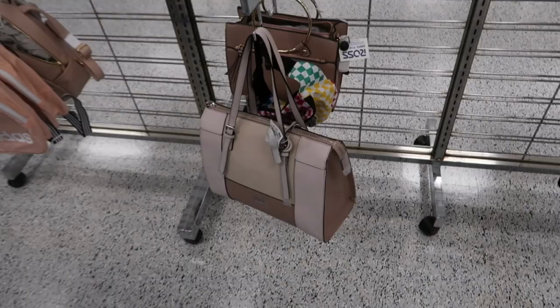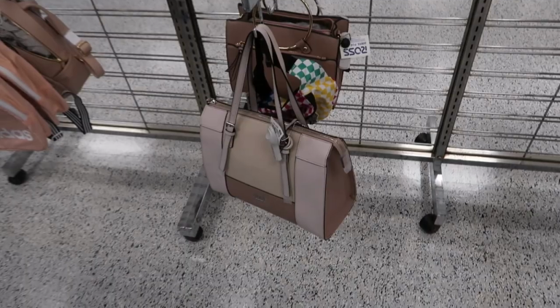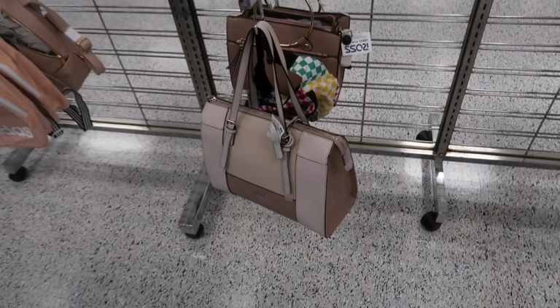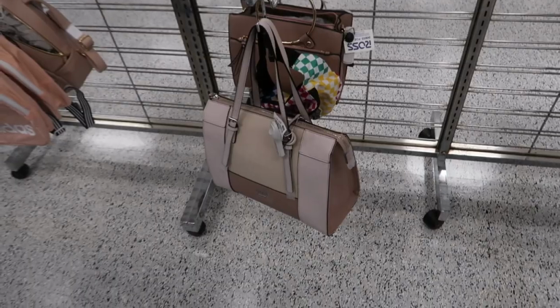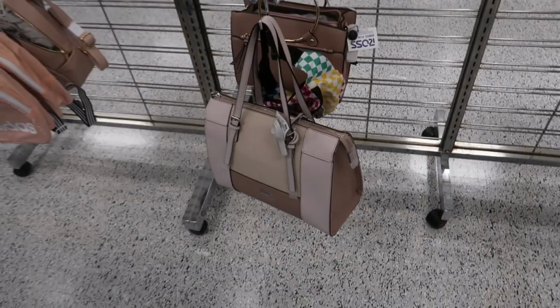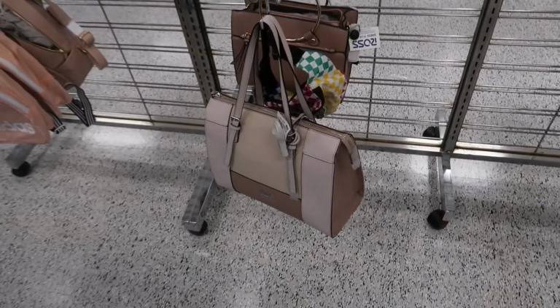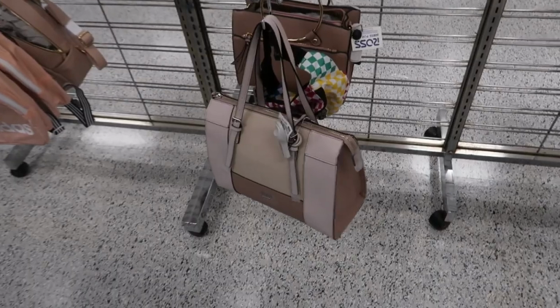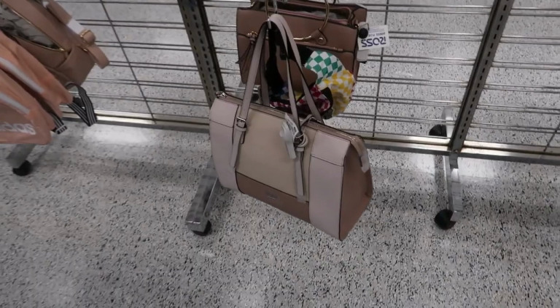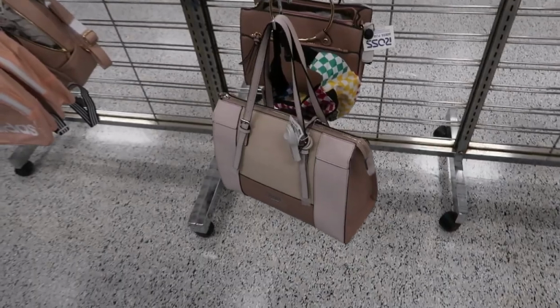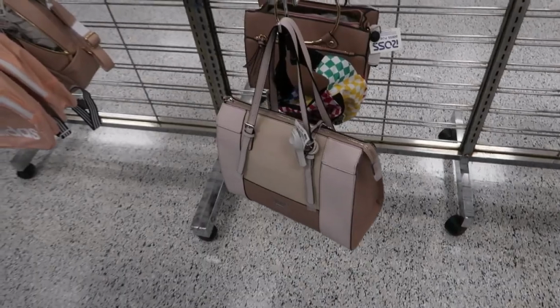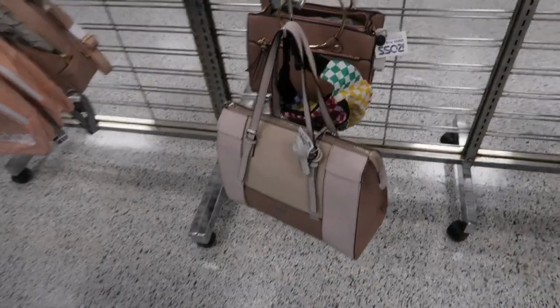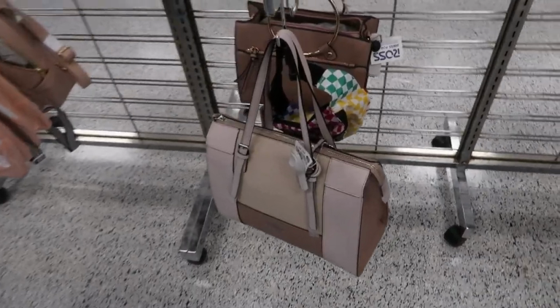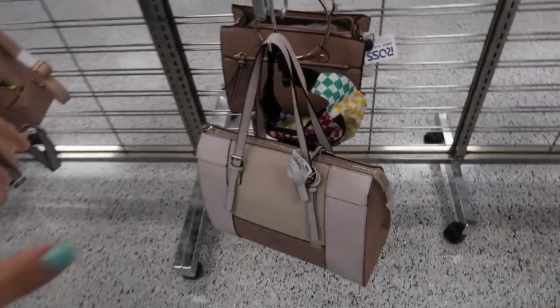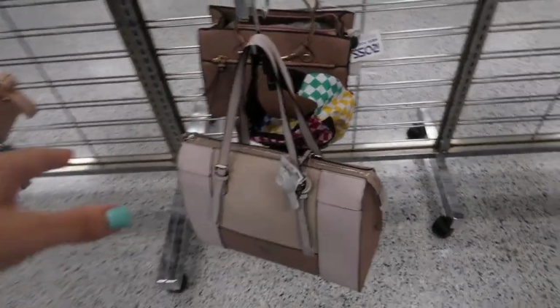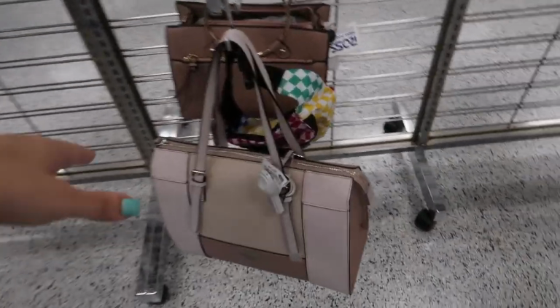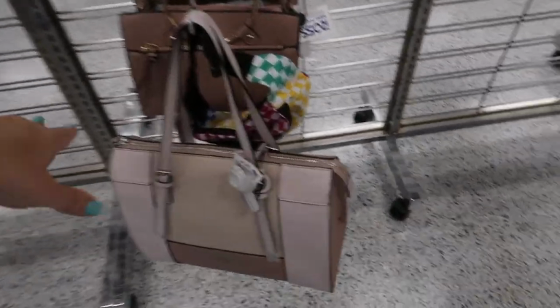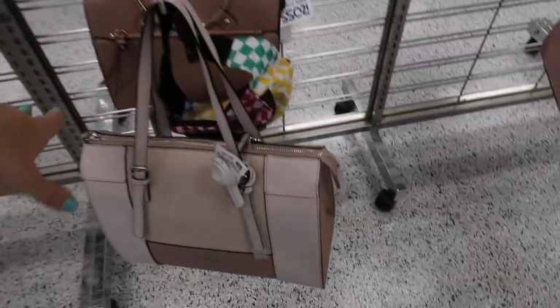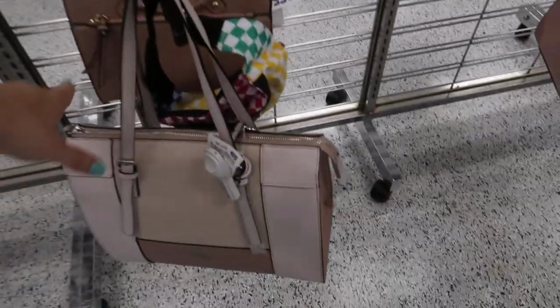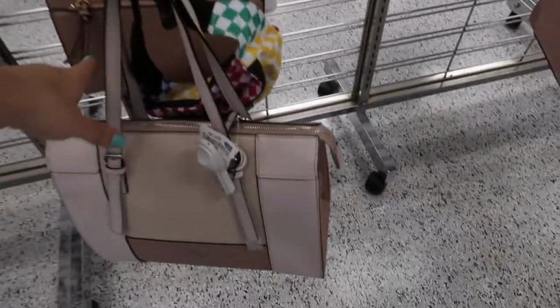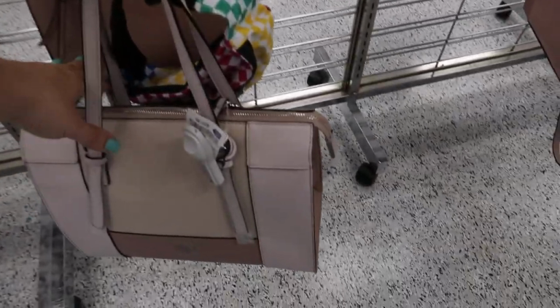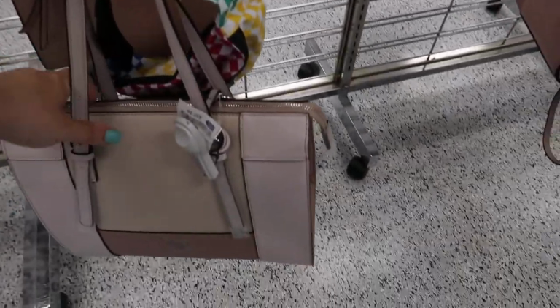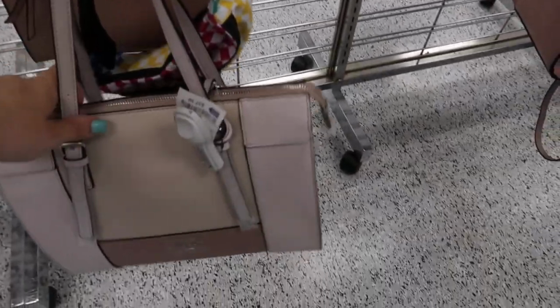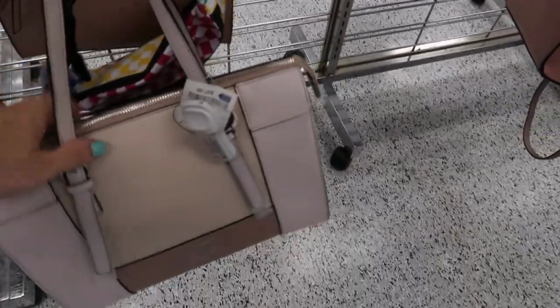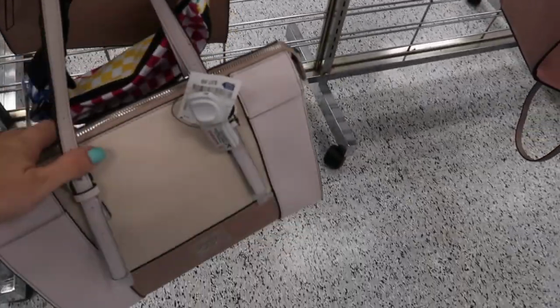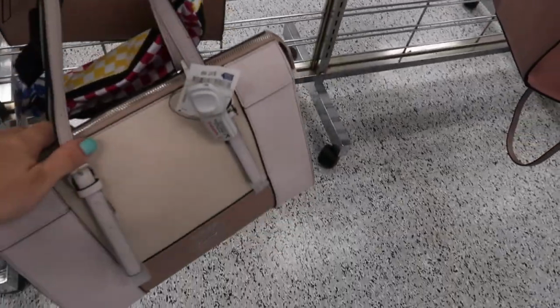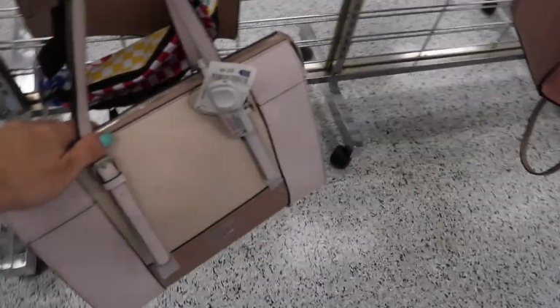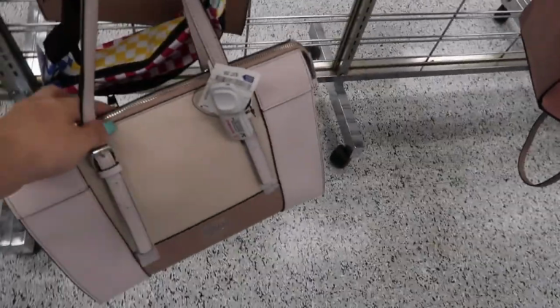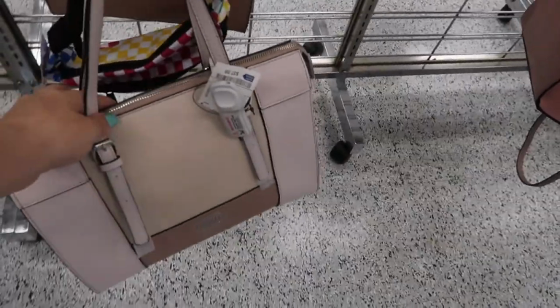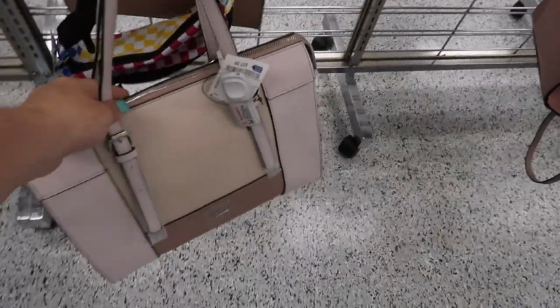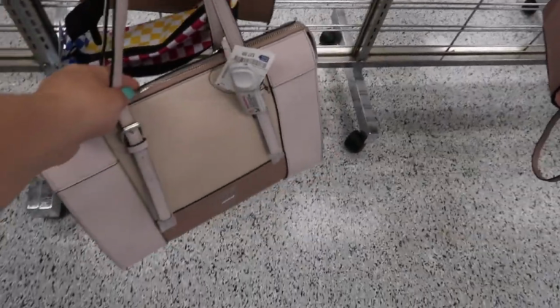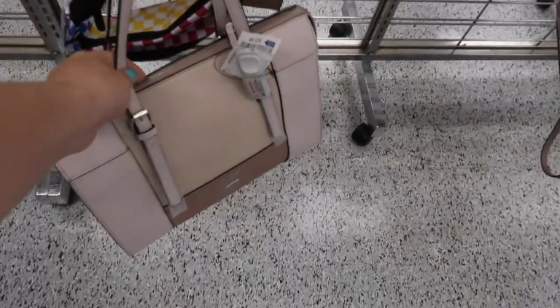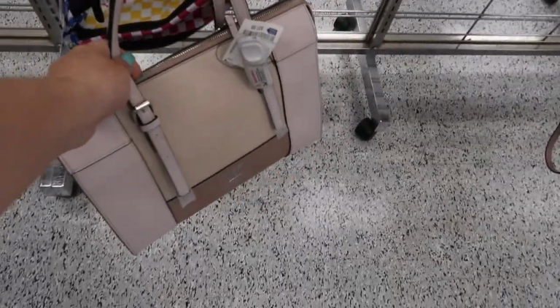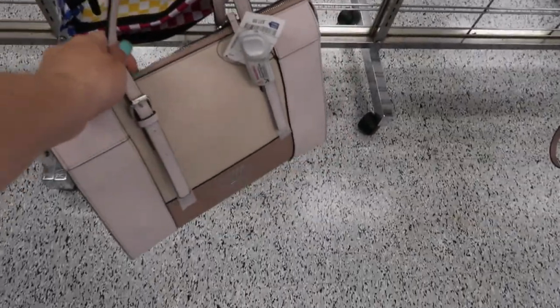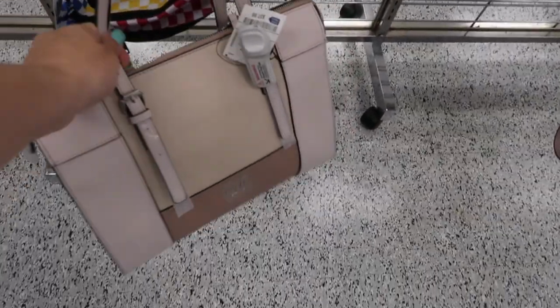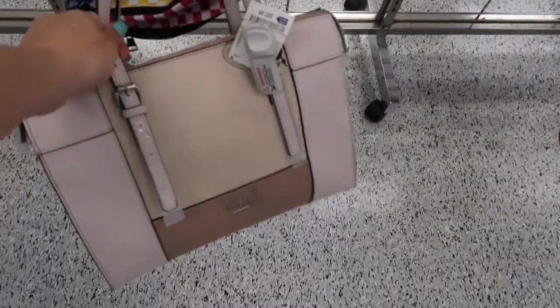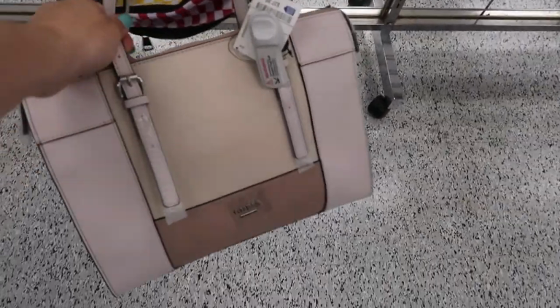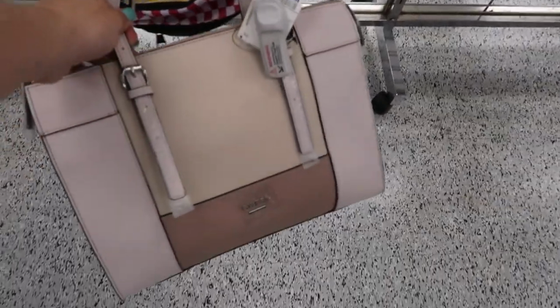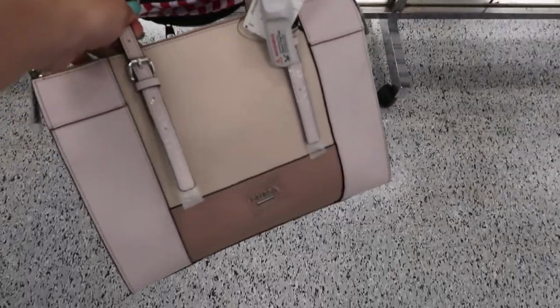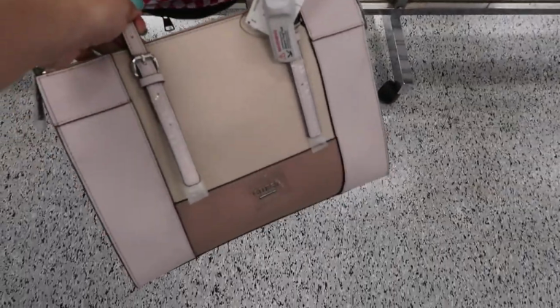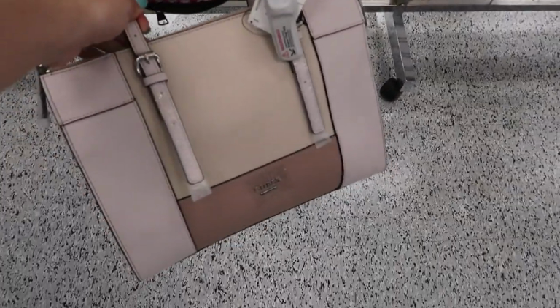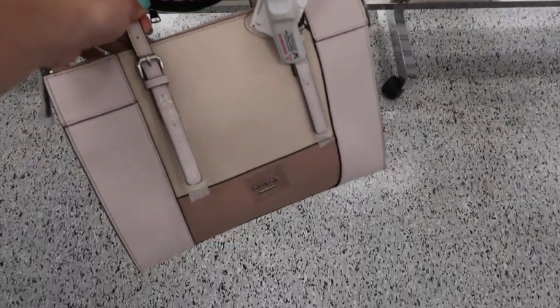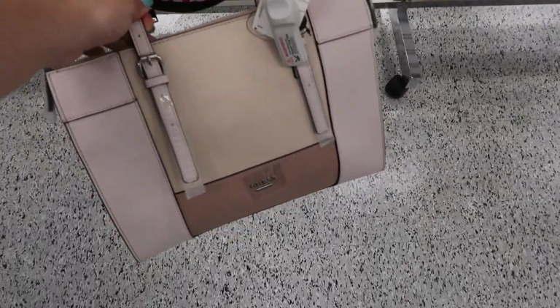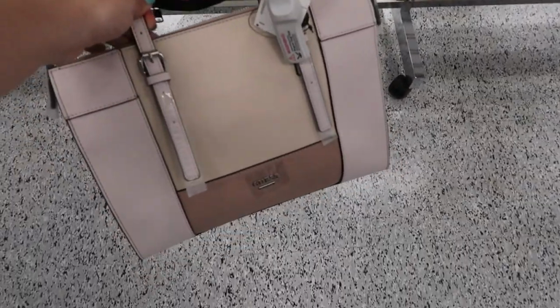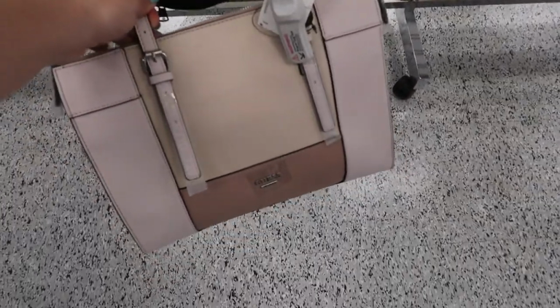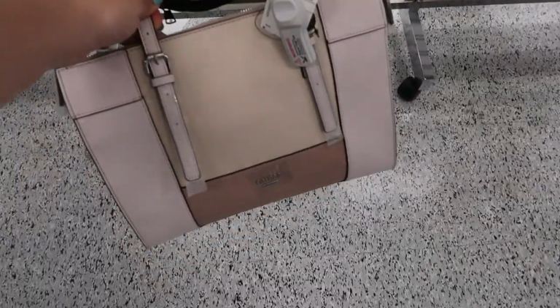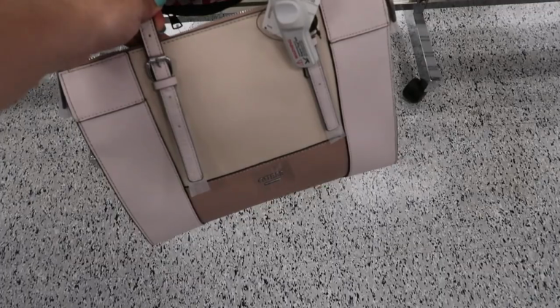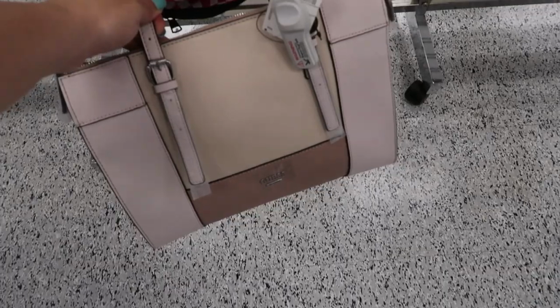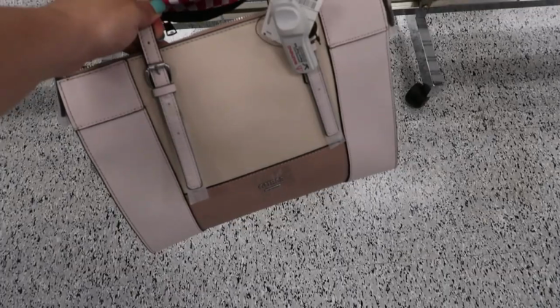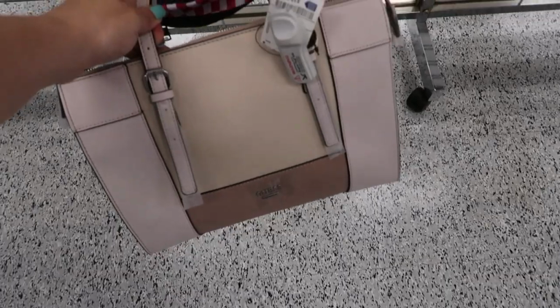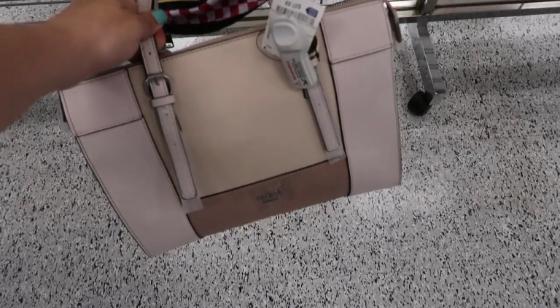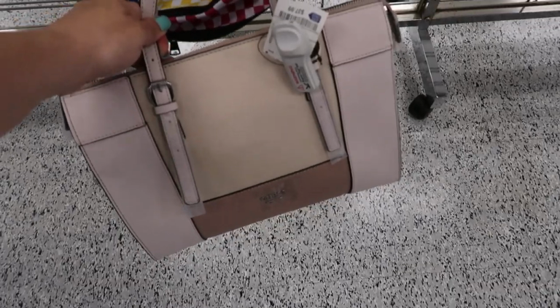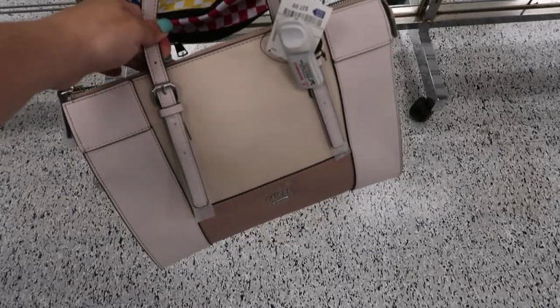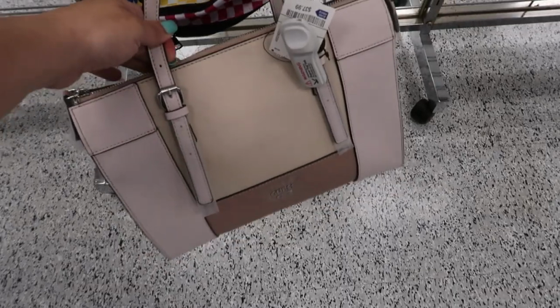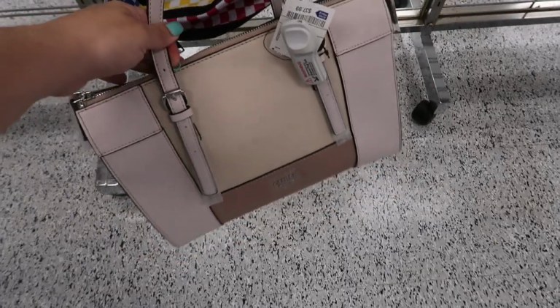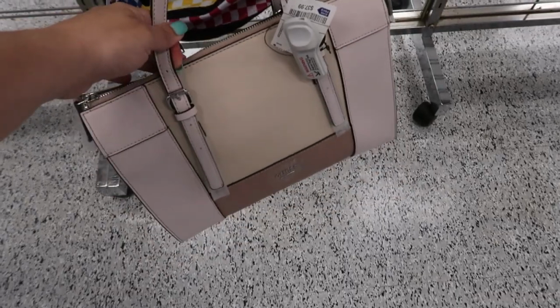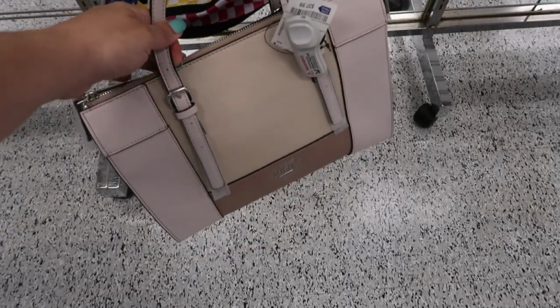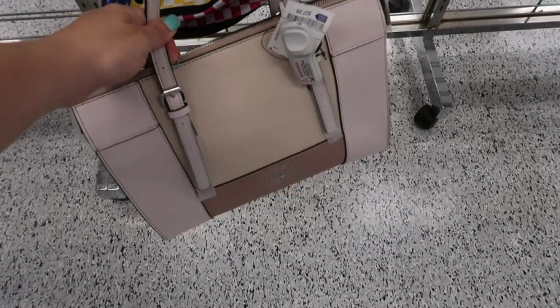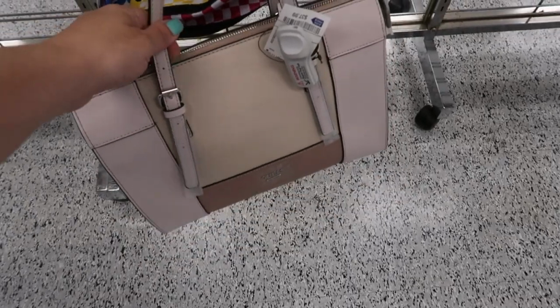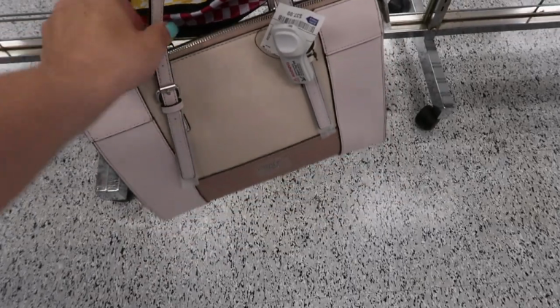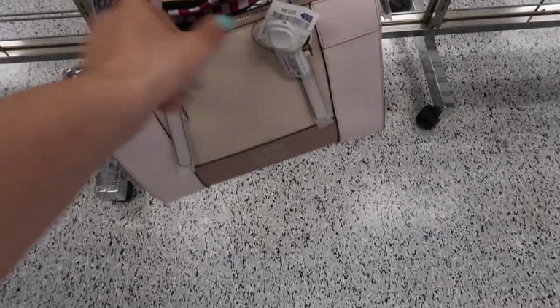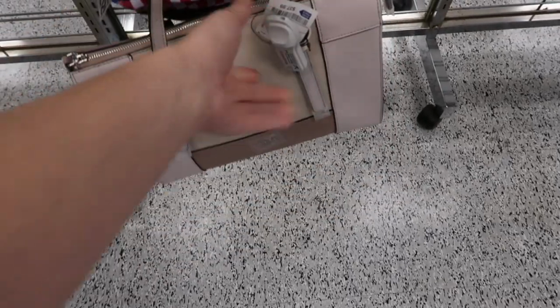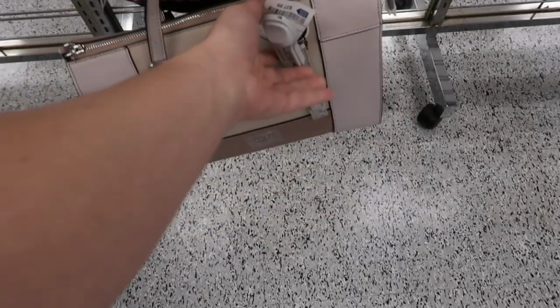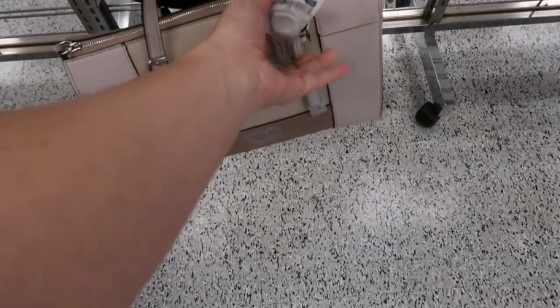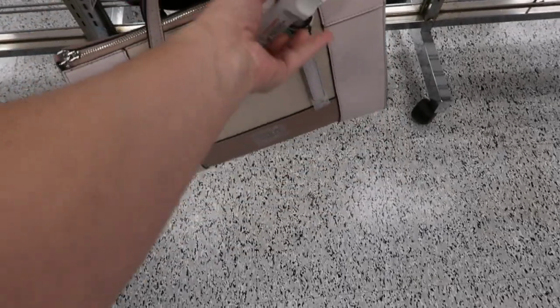Hey guys, welcome back to my channel. Today we're in Ross just checking out what's new and I'm noticing this Guess color block shoulder bag.